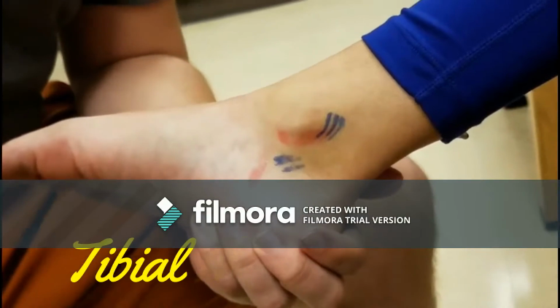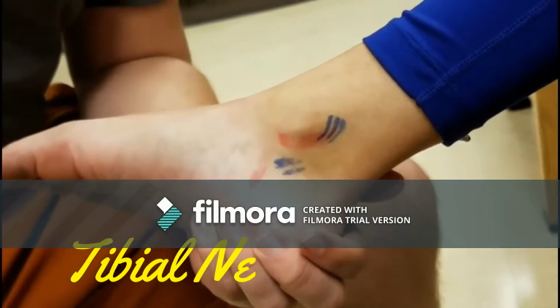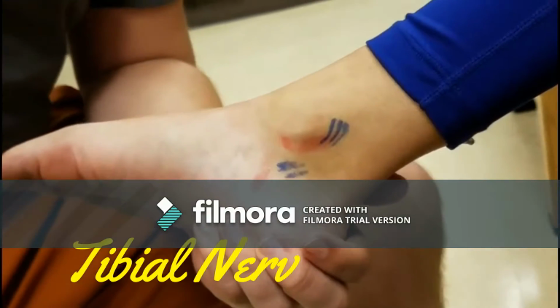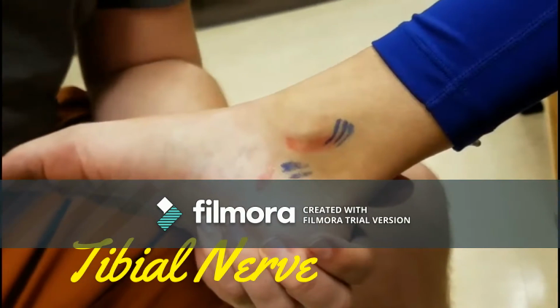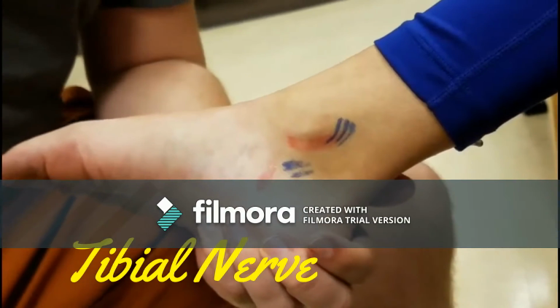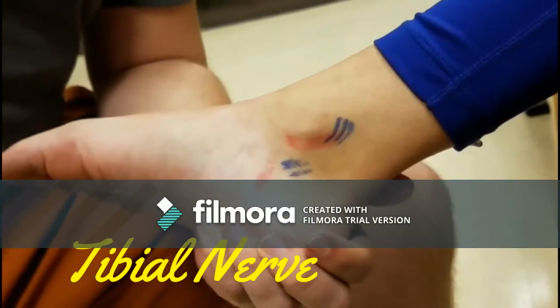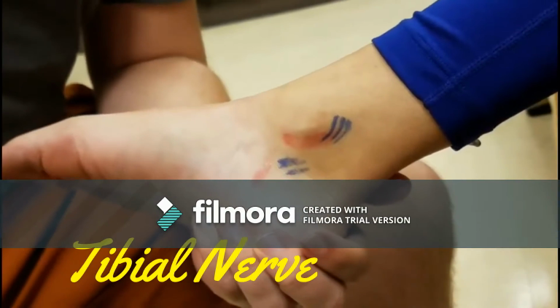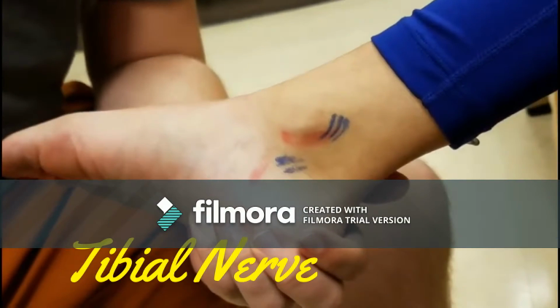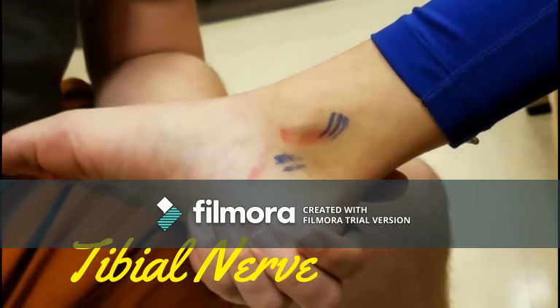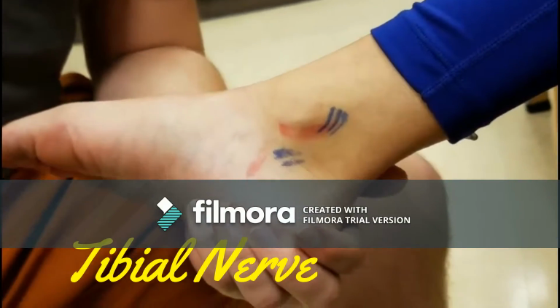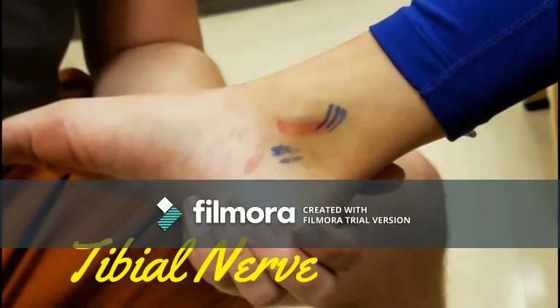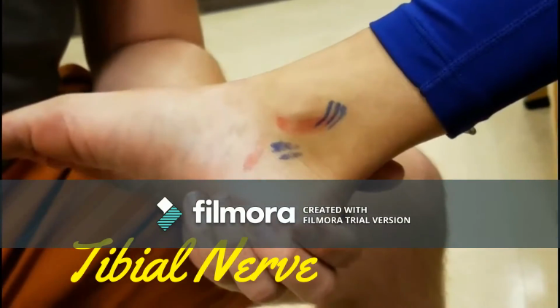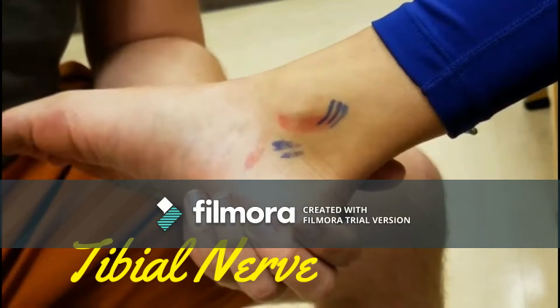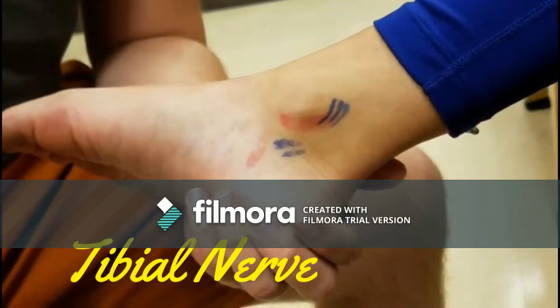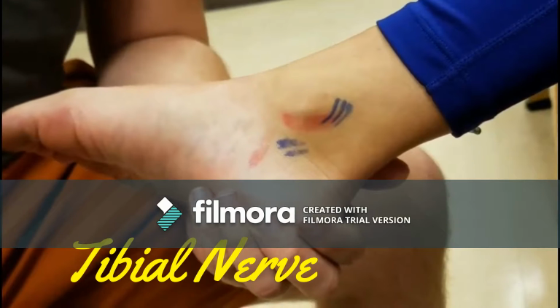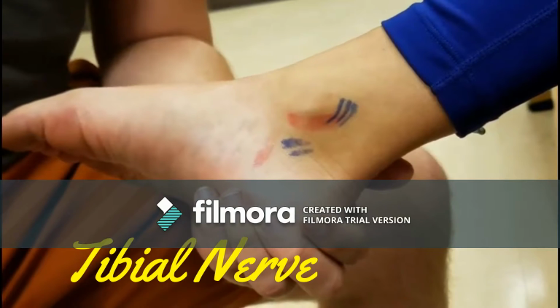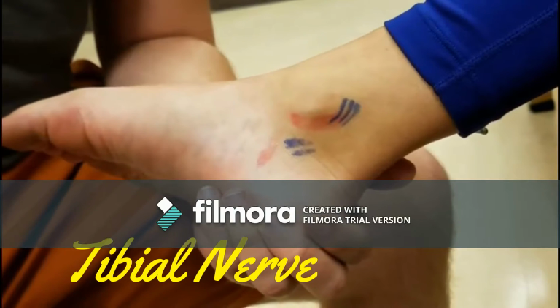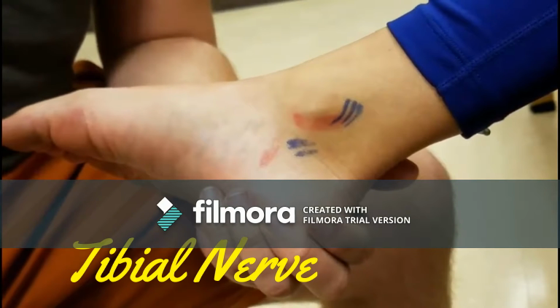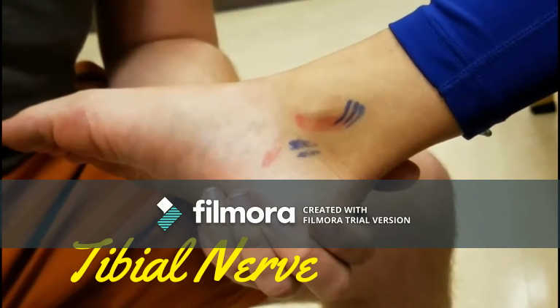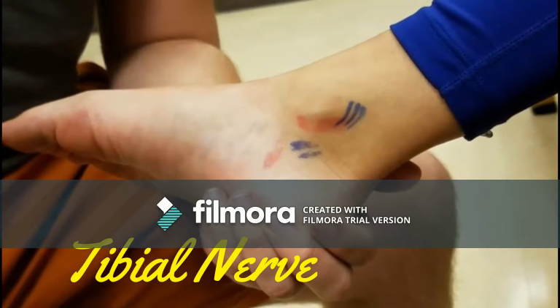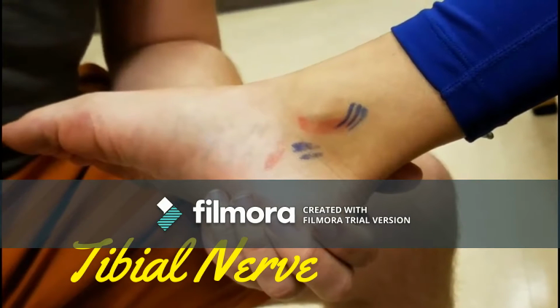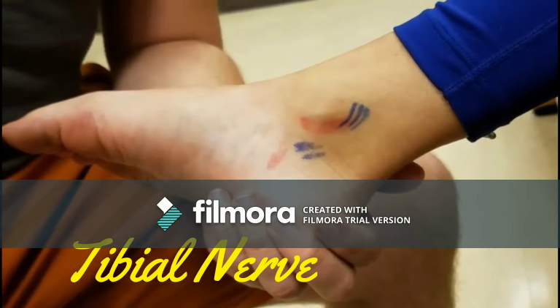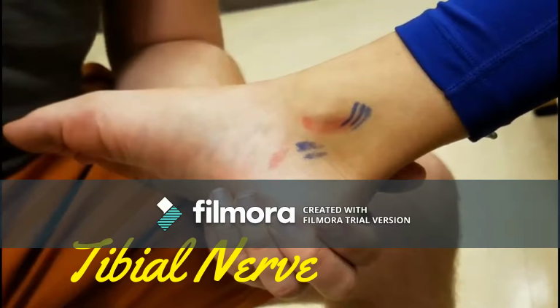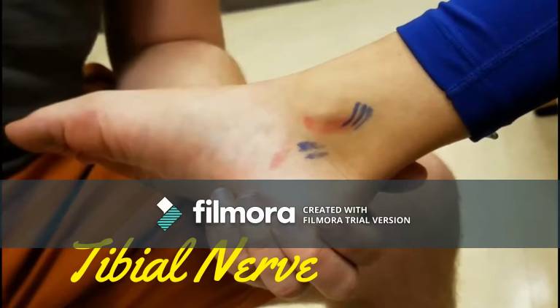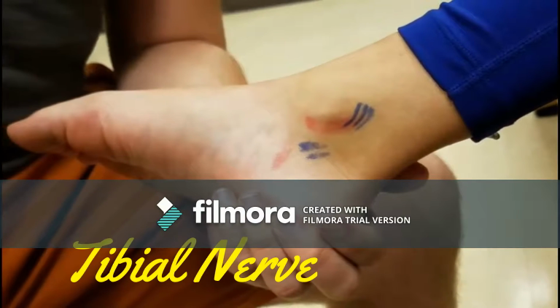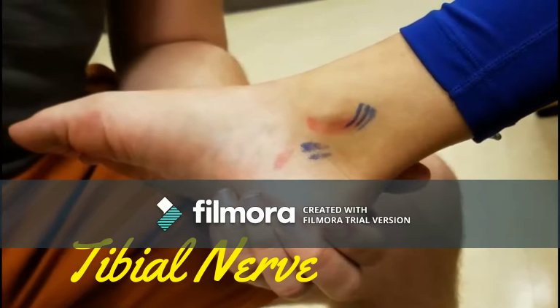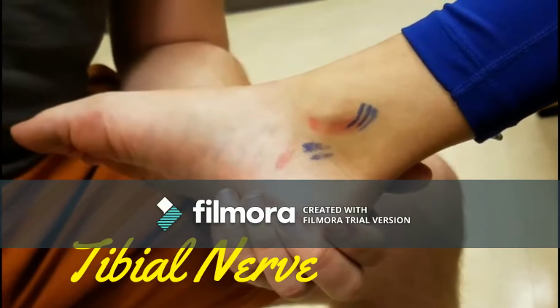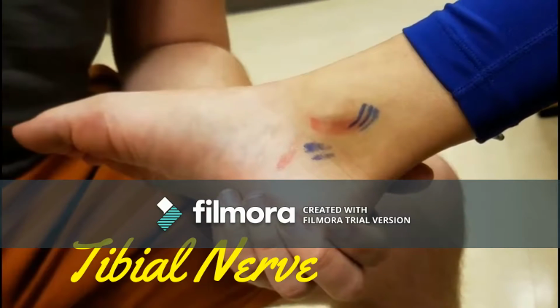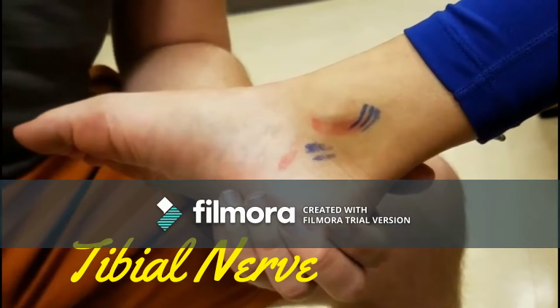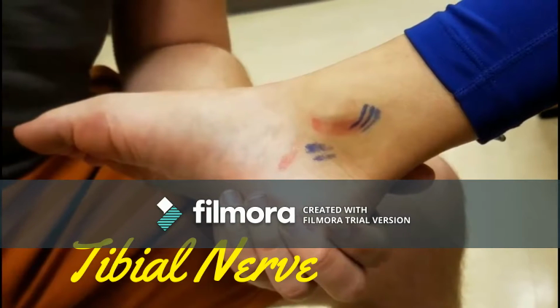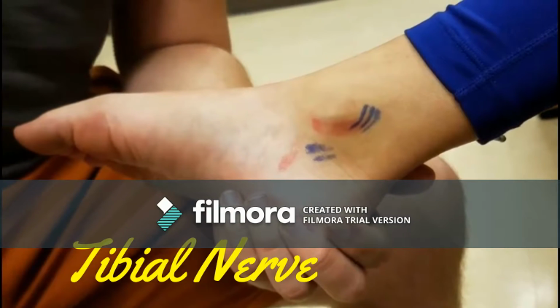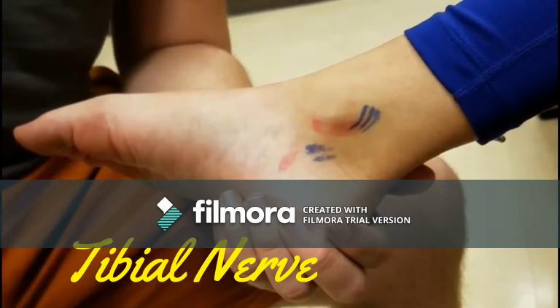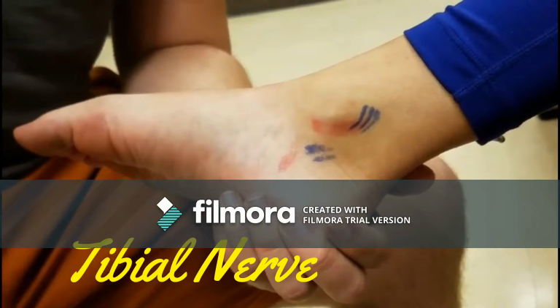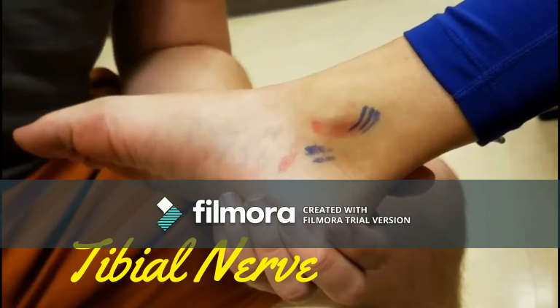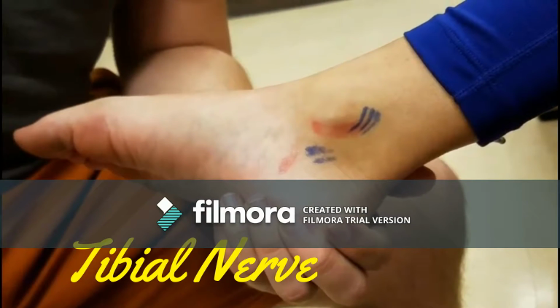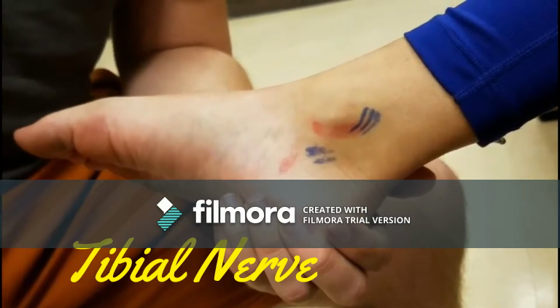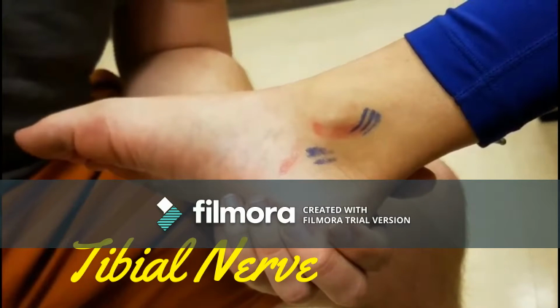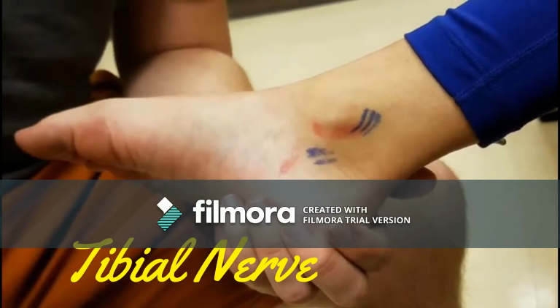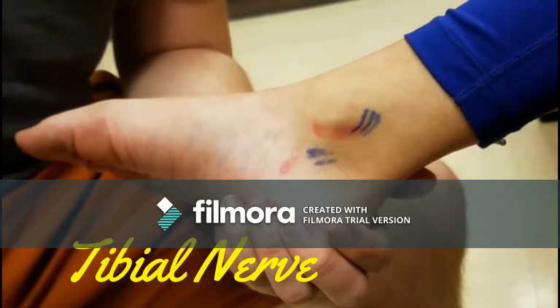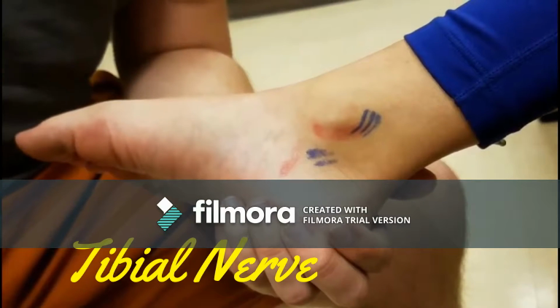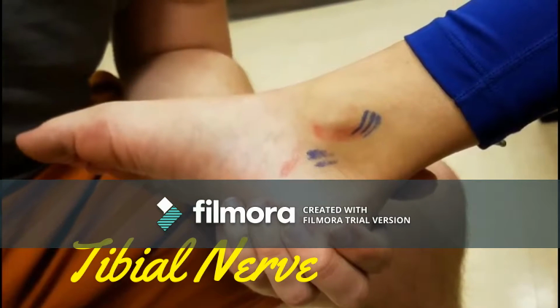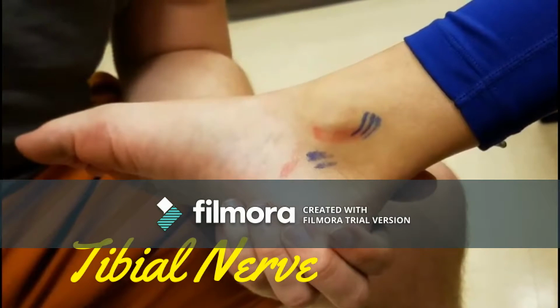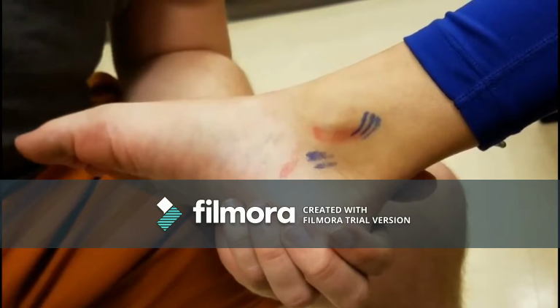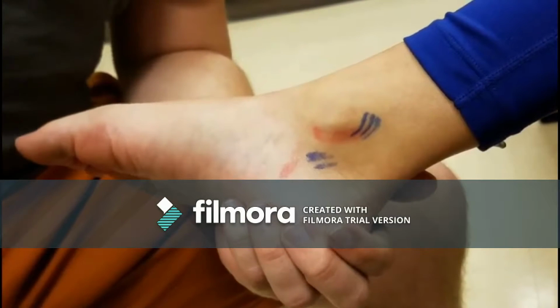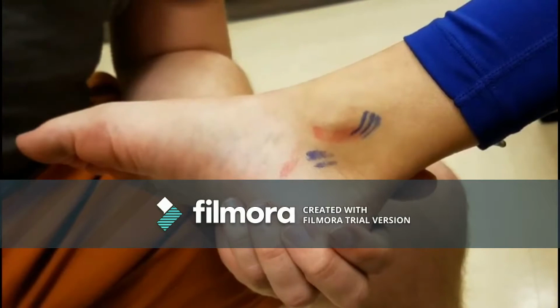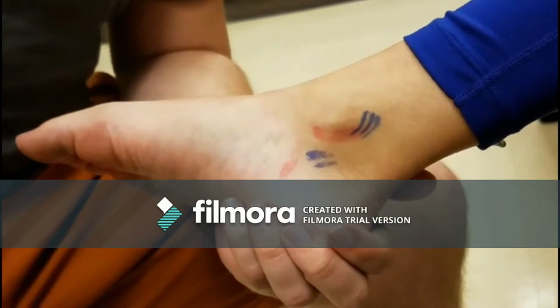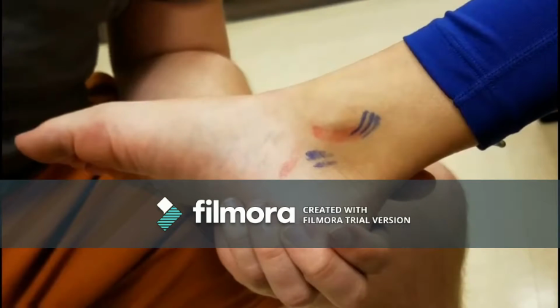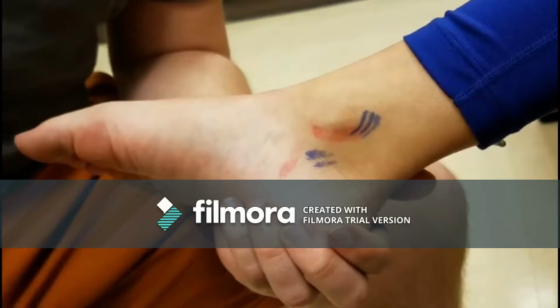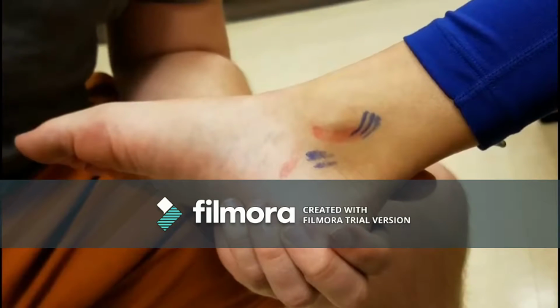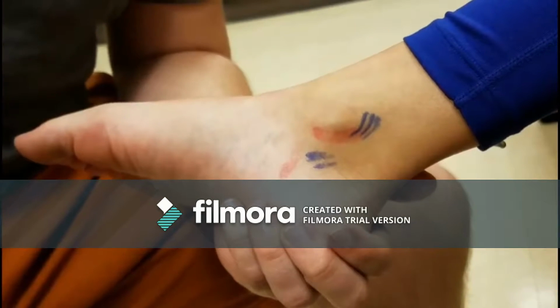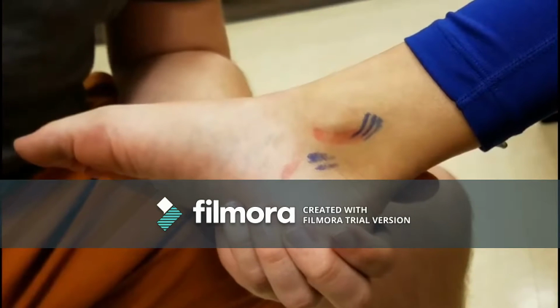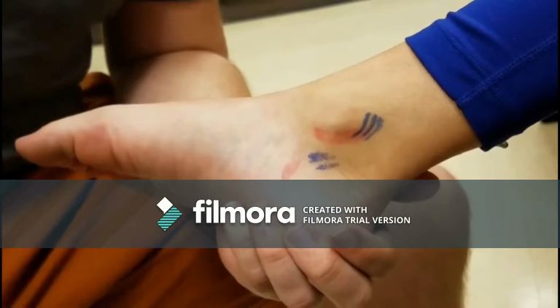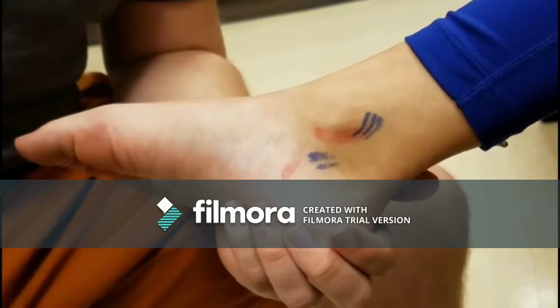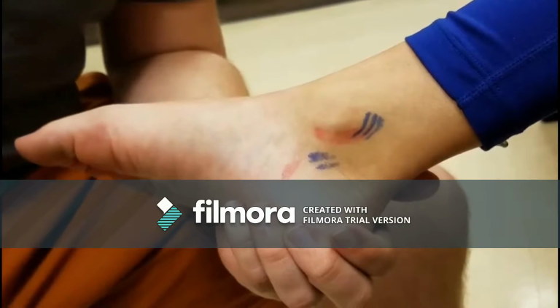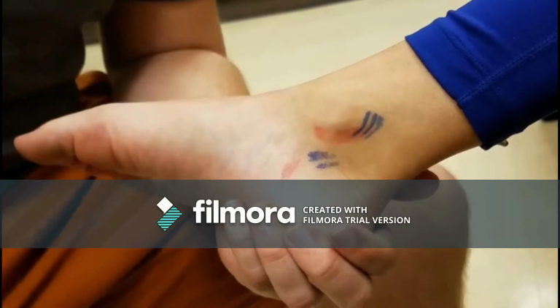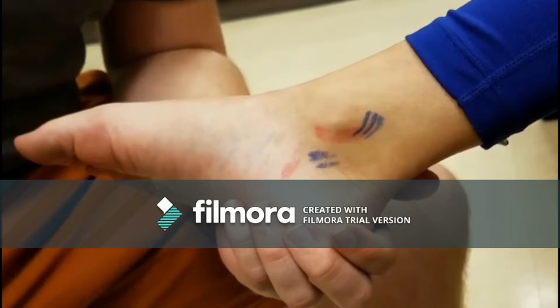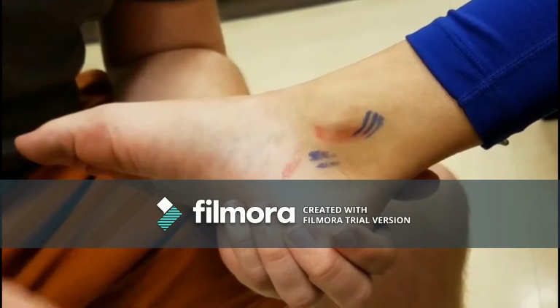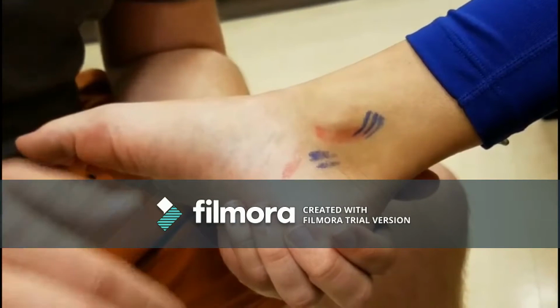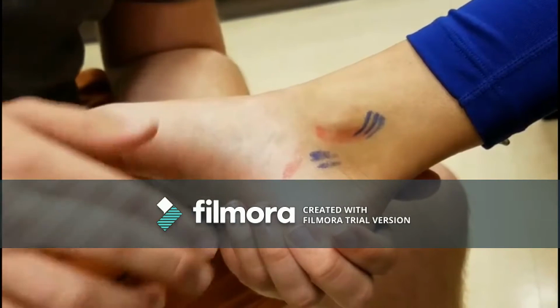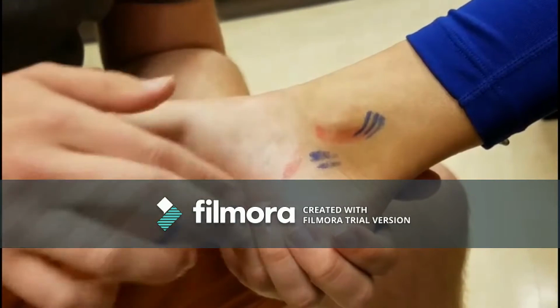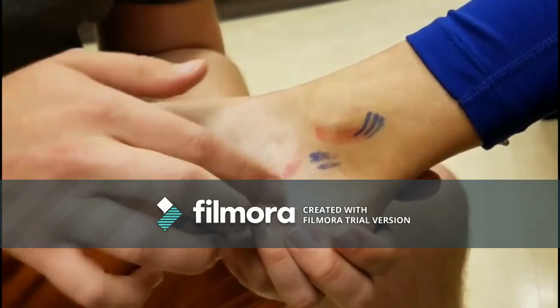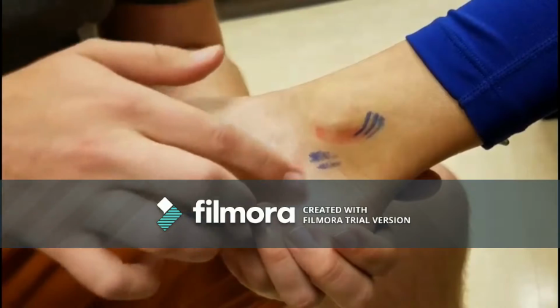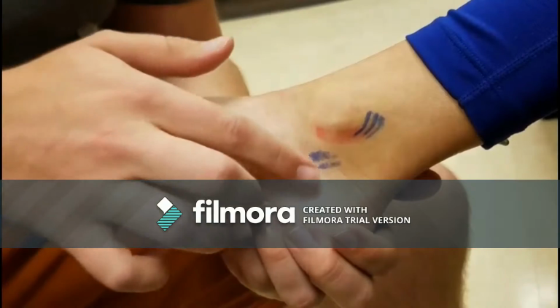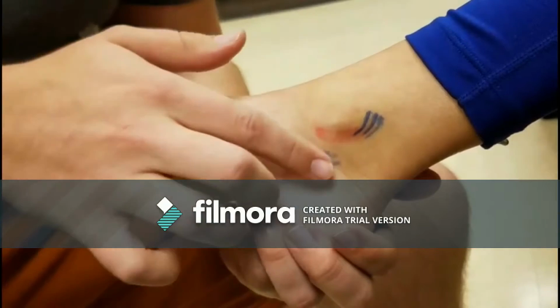Tibial nerve. It is posterior and lateral to the posterior tibial artery and is difficult to palpate unless symptomatic.